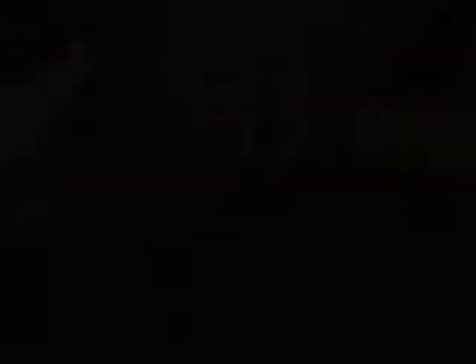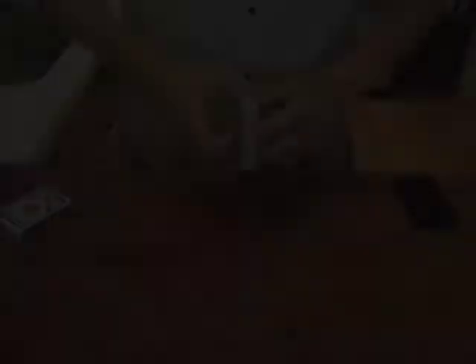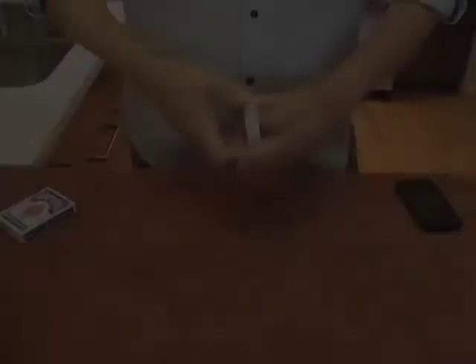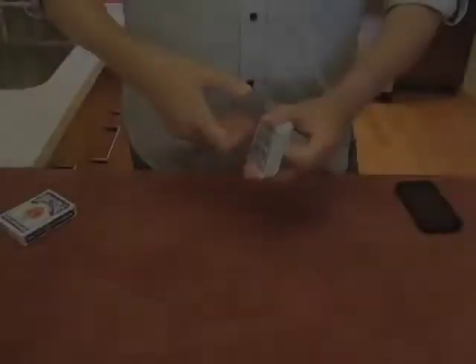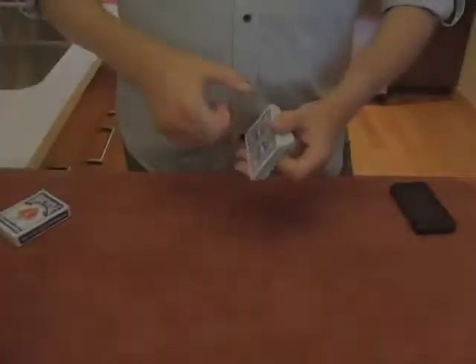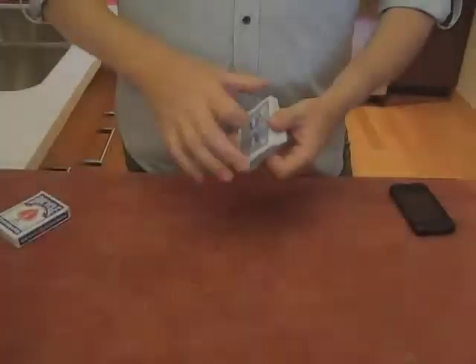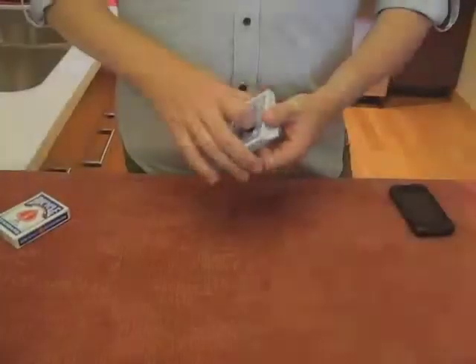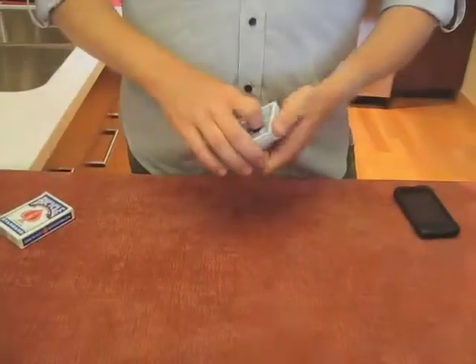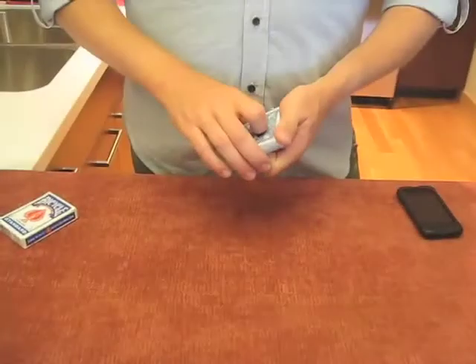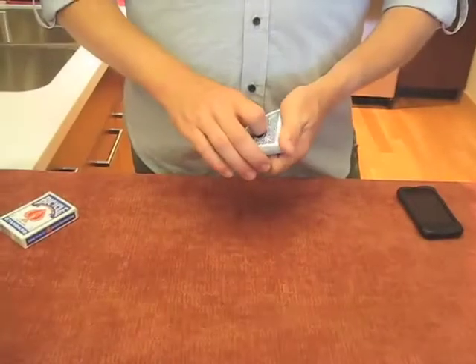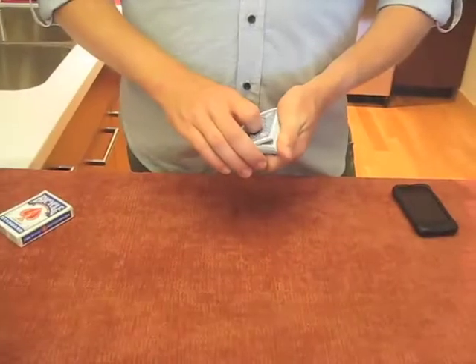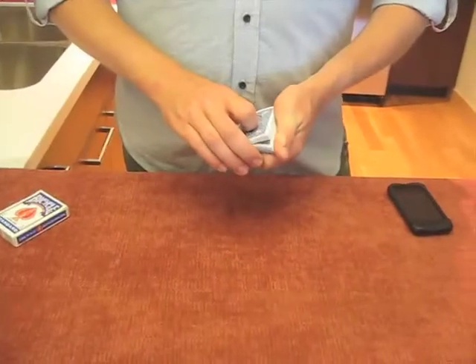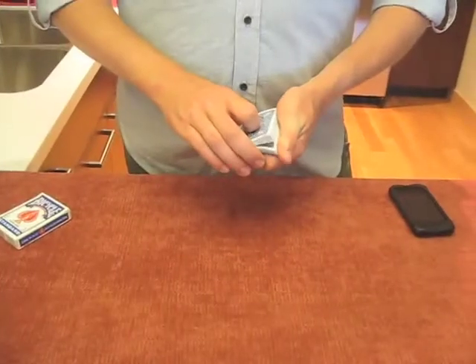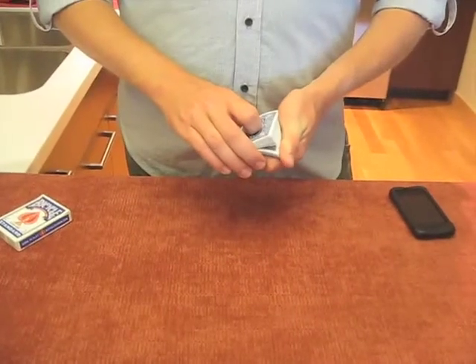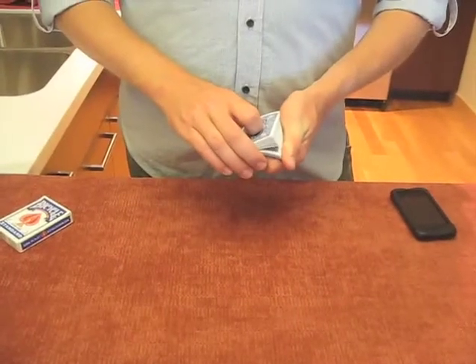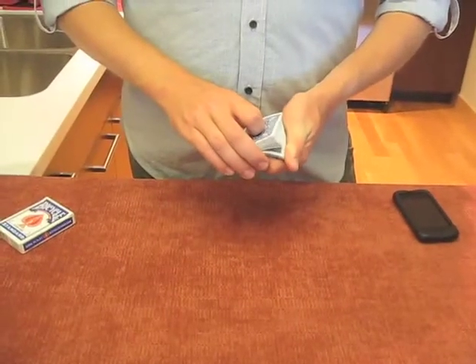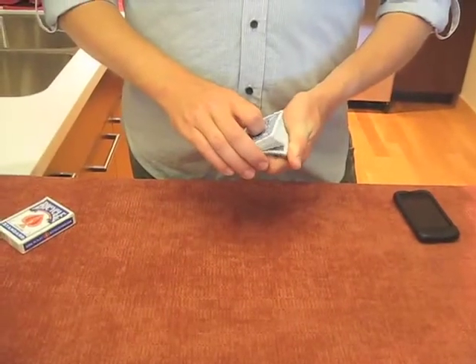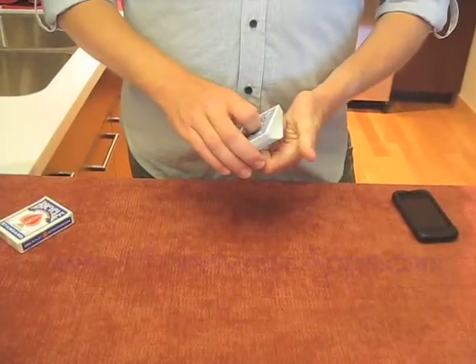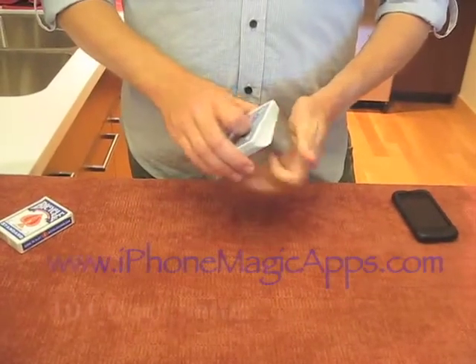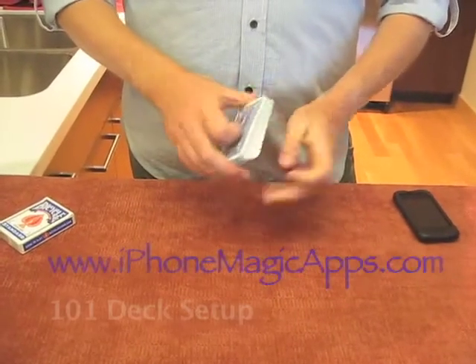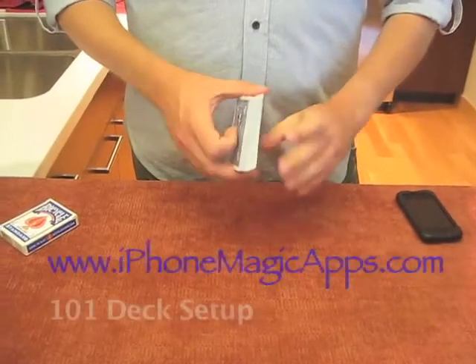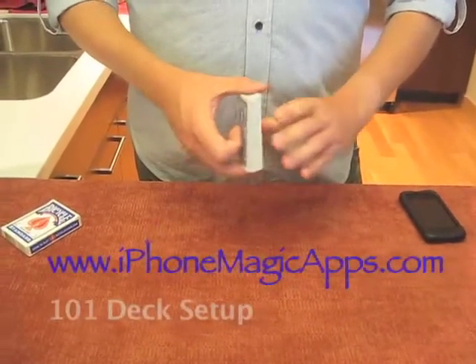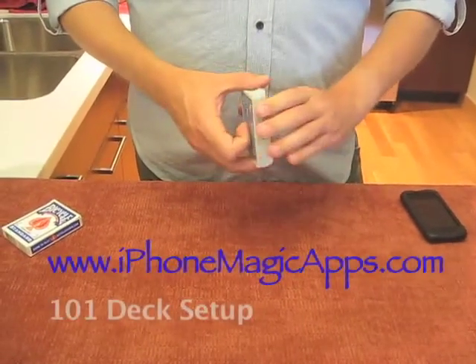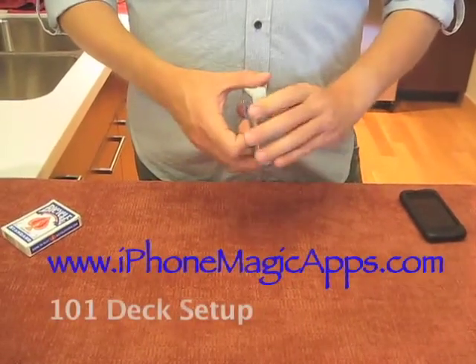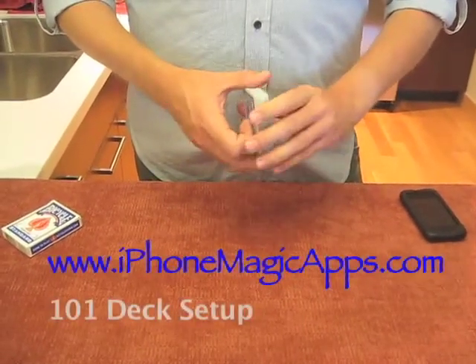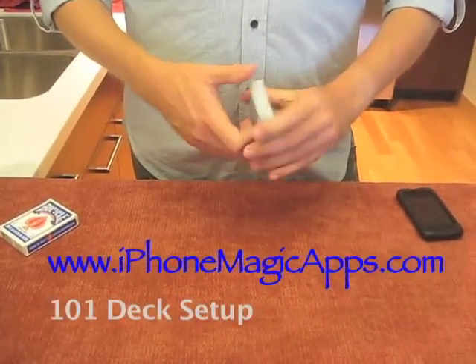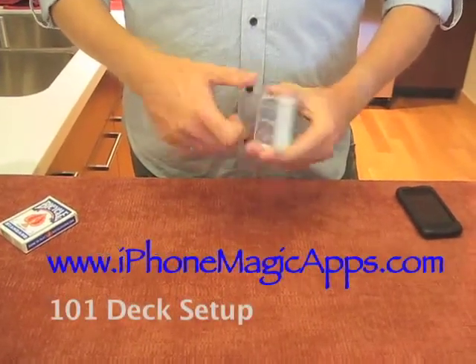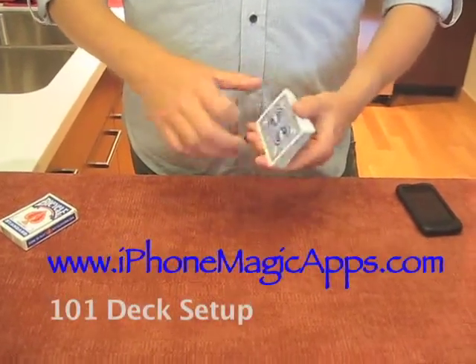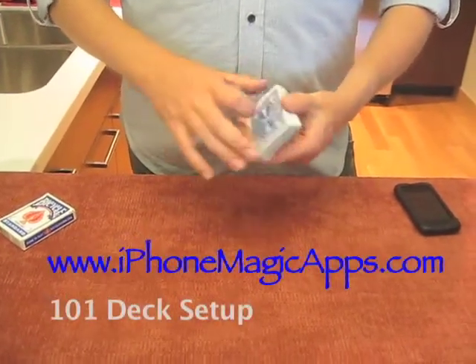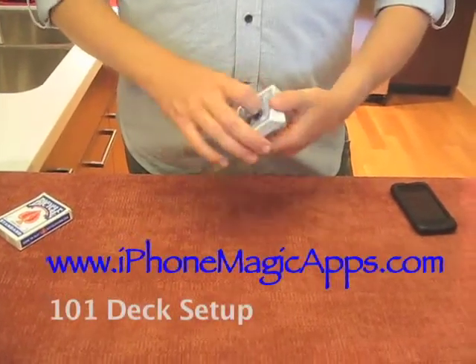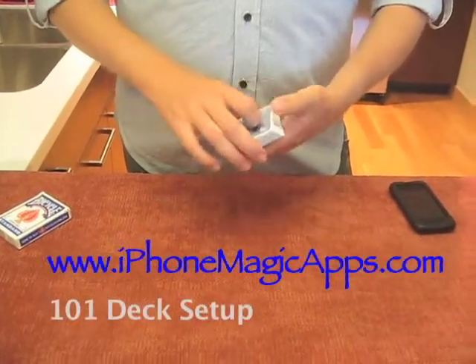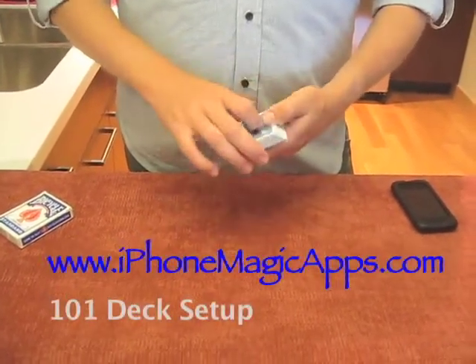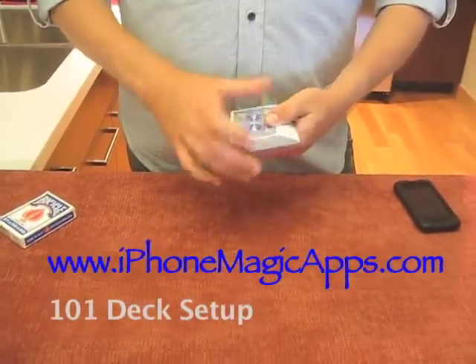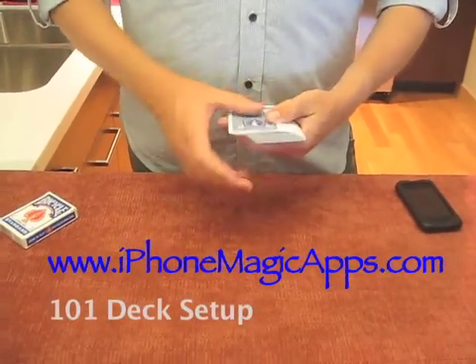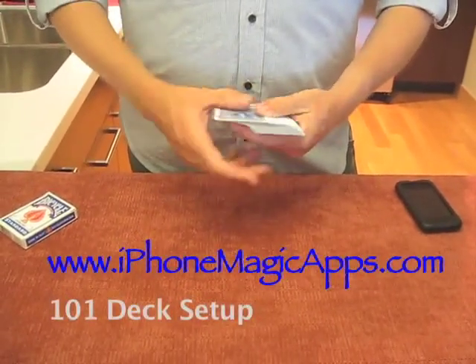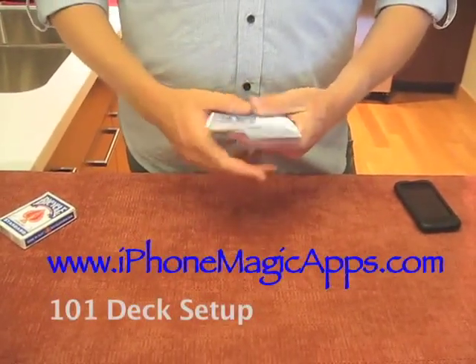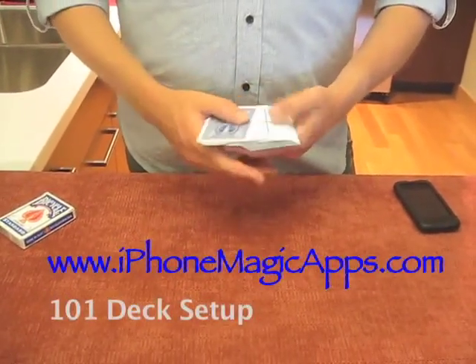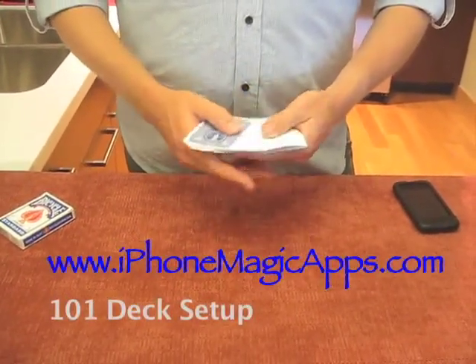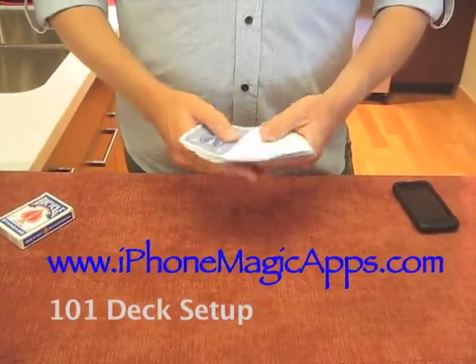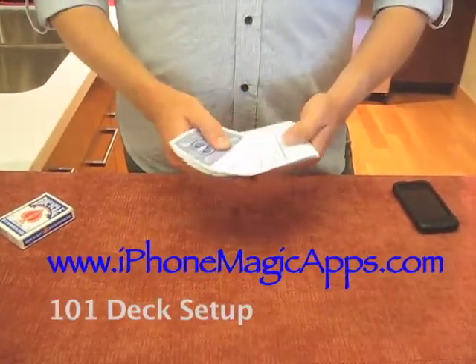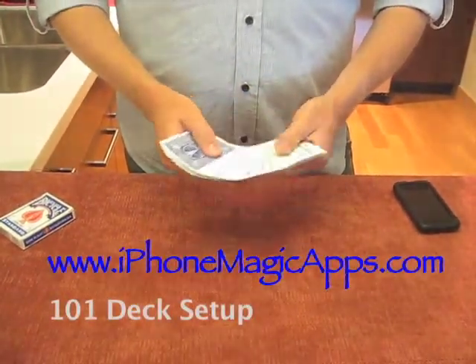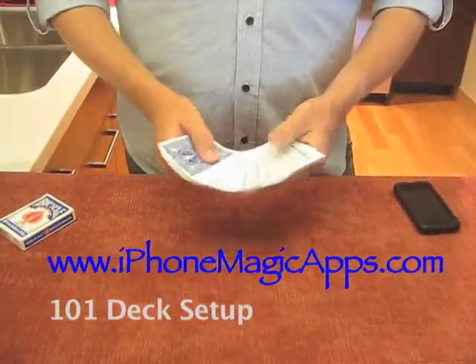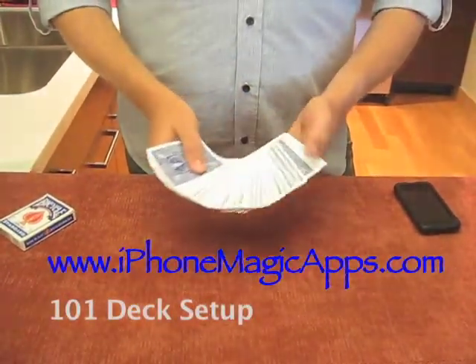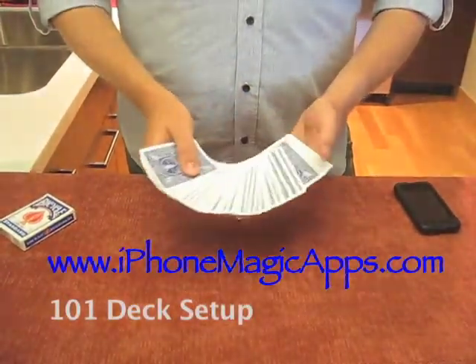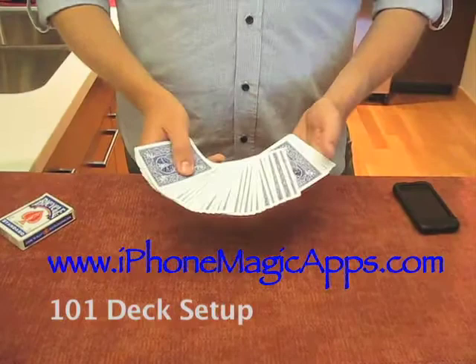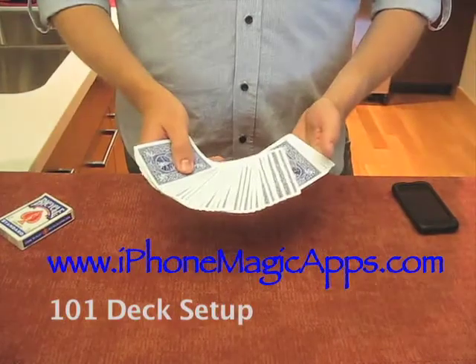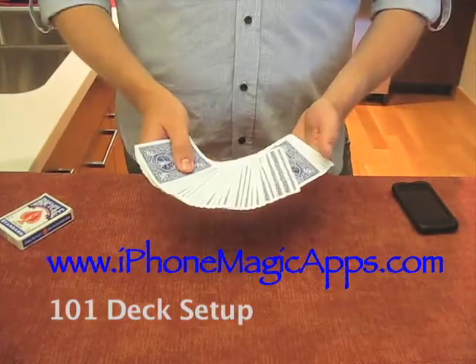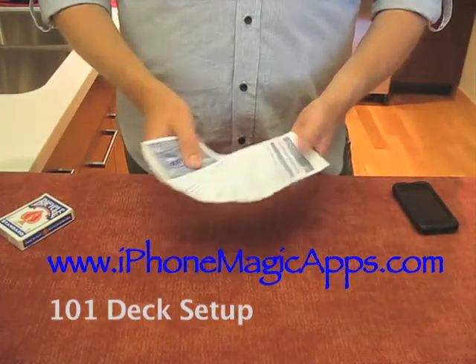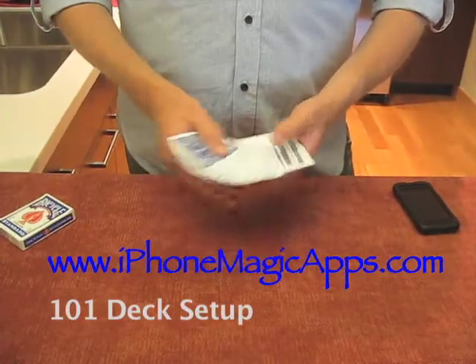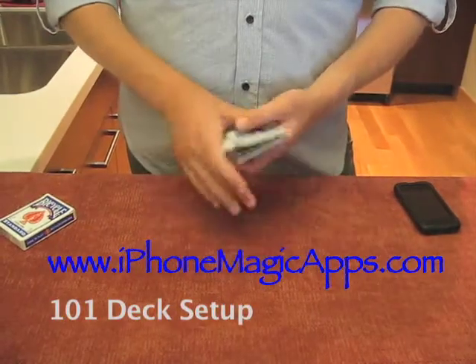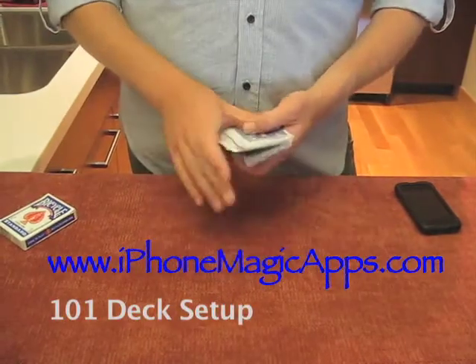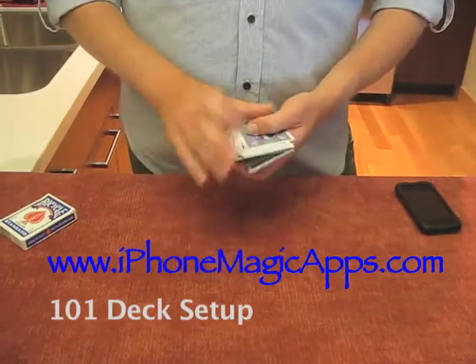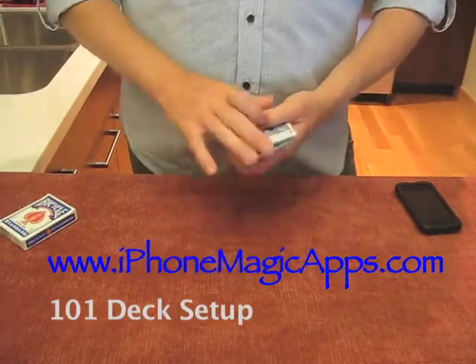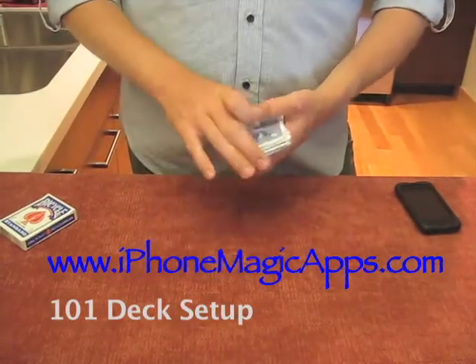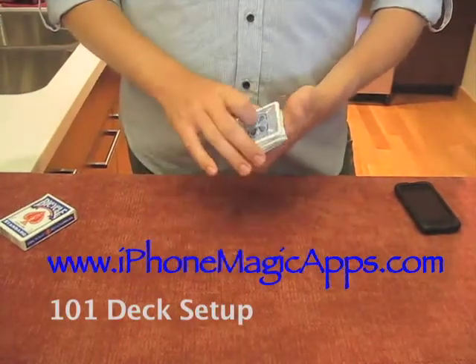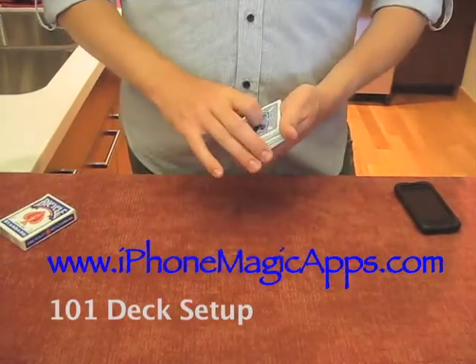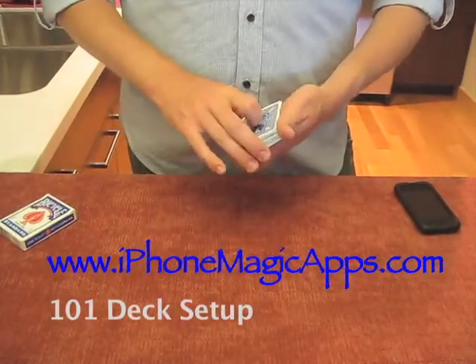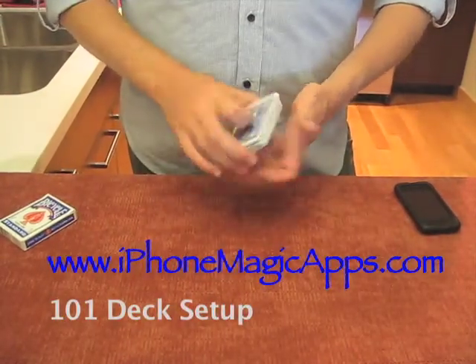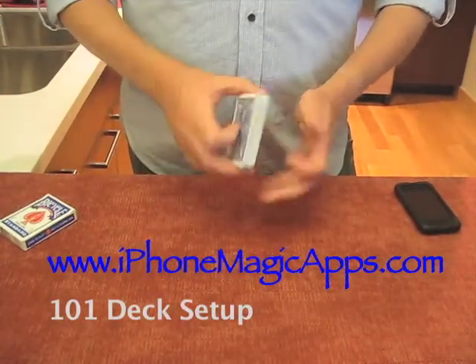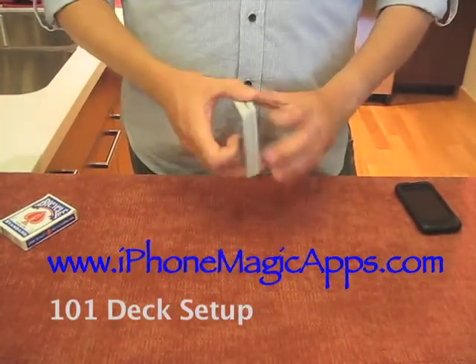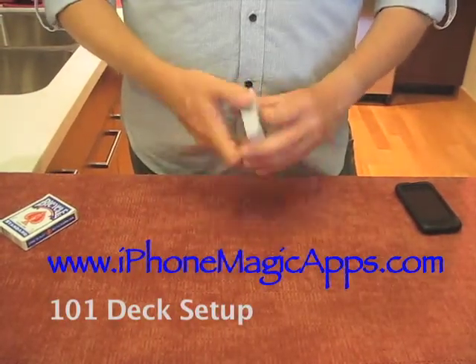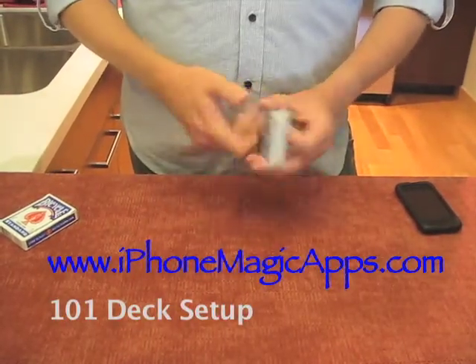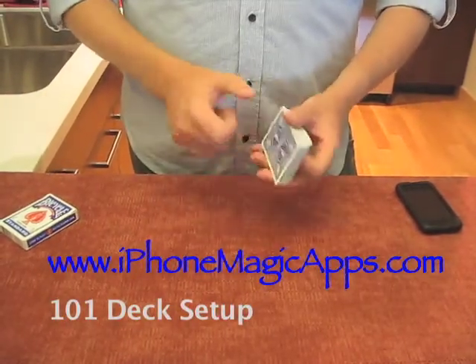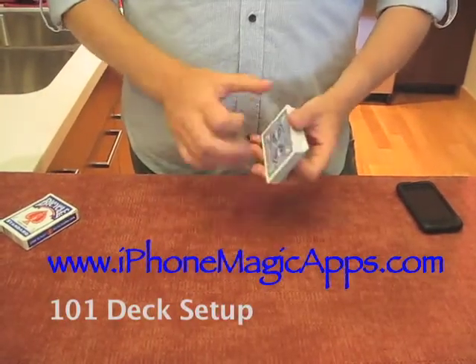Hey everyone, this is an instructional video on how to set up your own 101 deck as well as perform the routine for the How'd You Do That 101 Deck iPhone app.